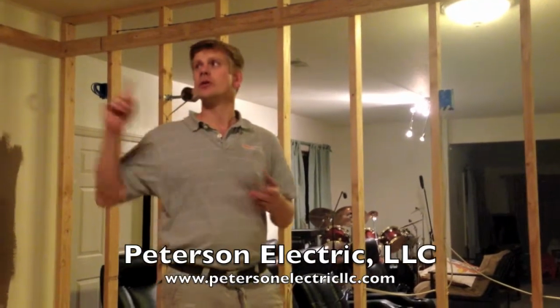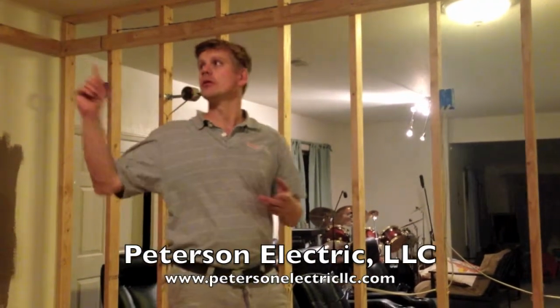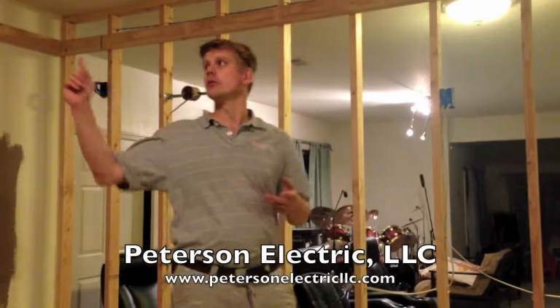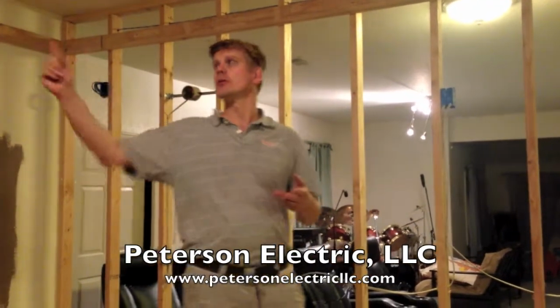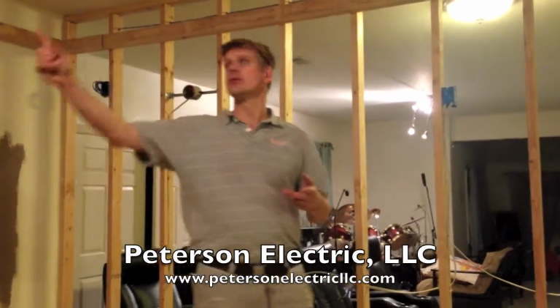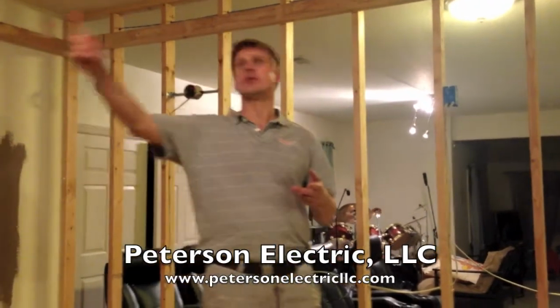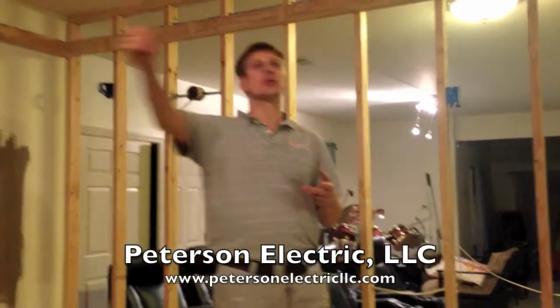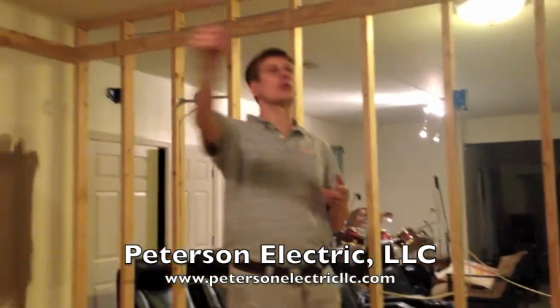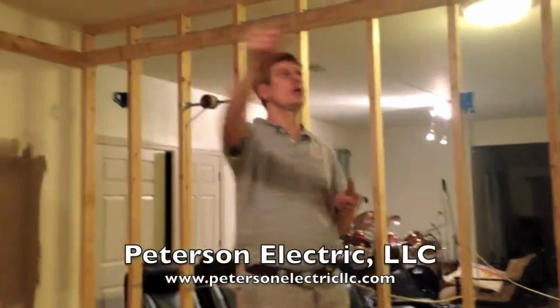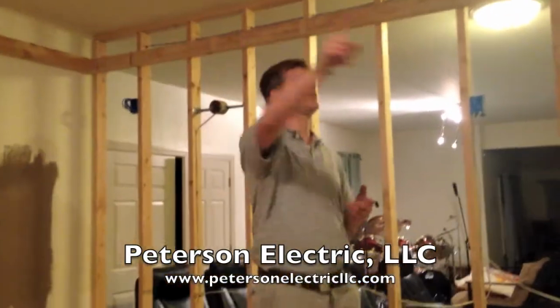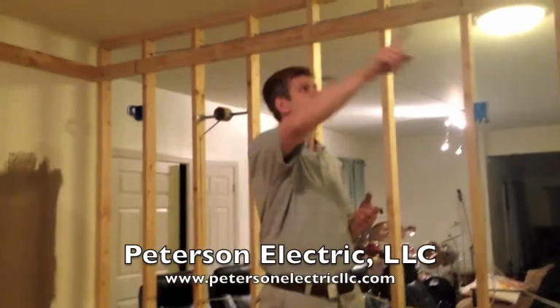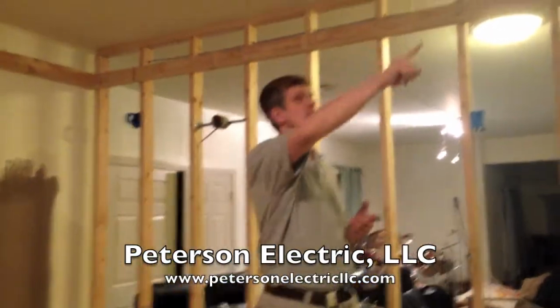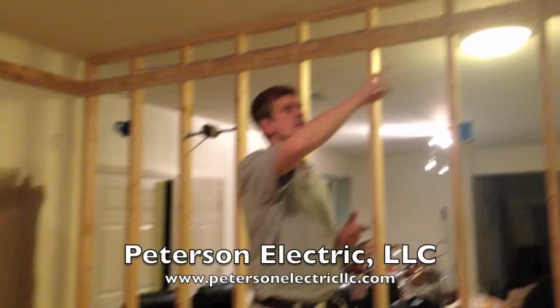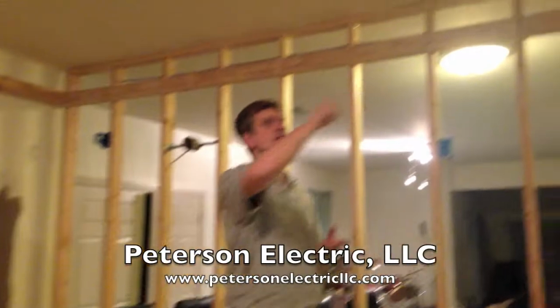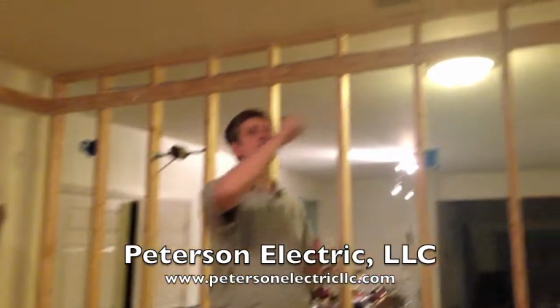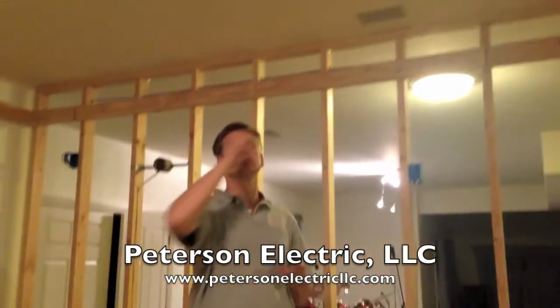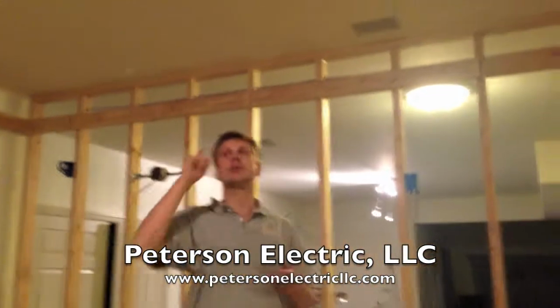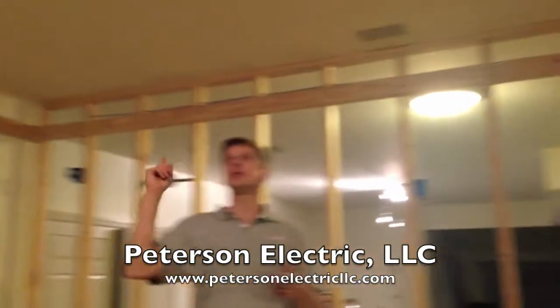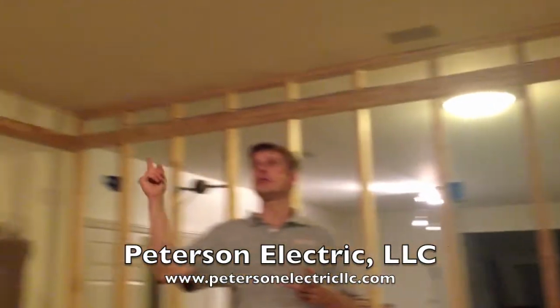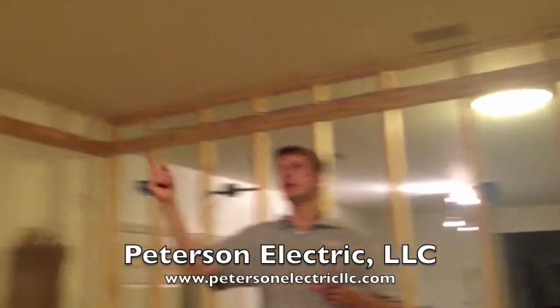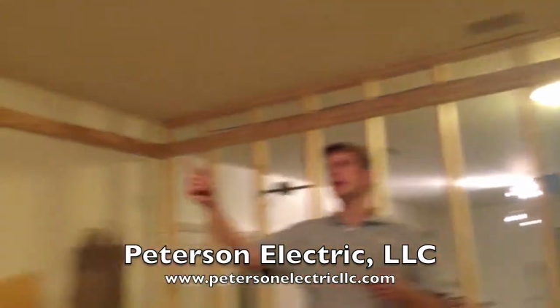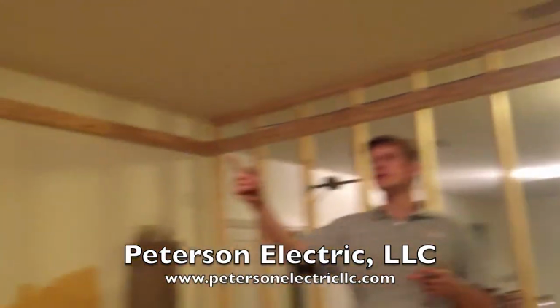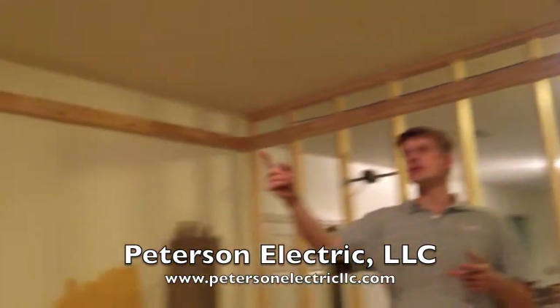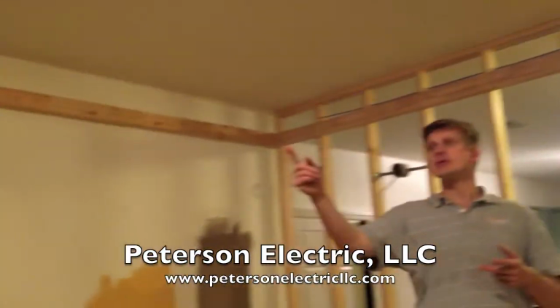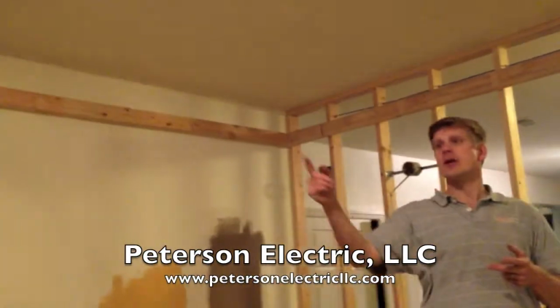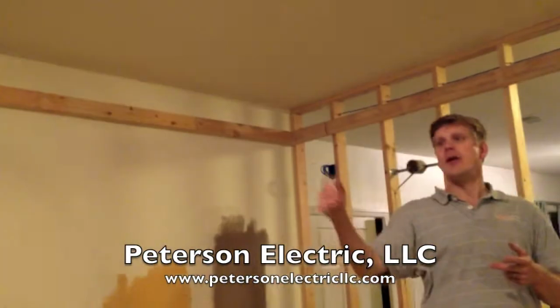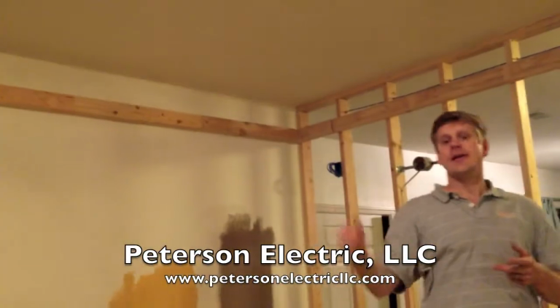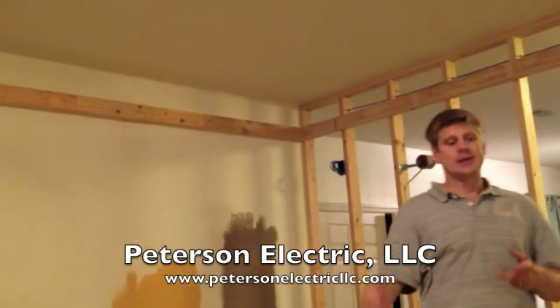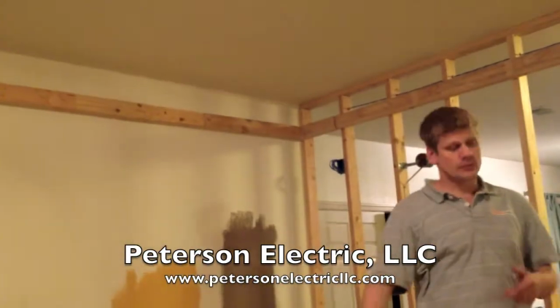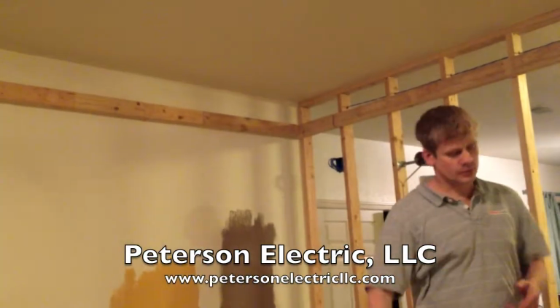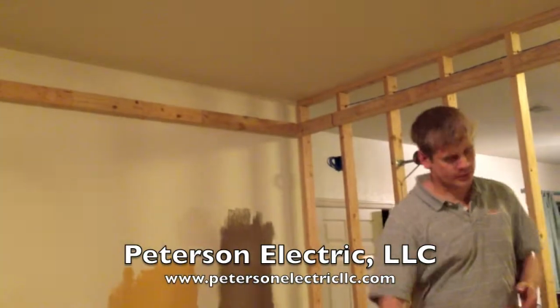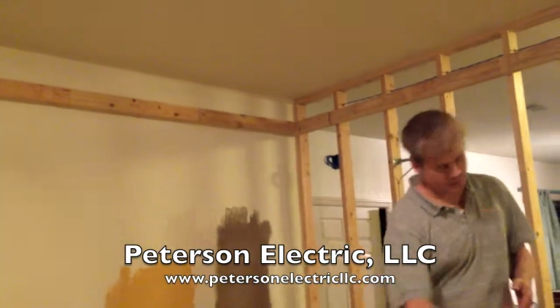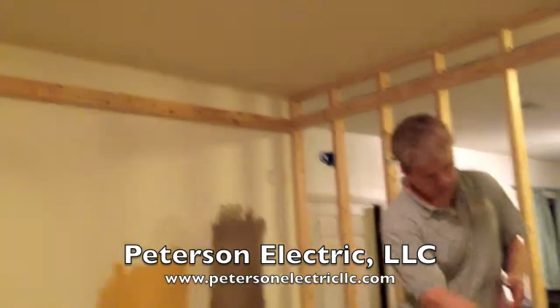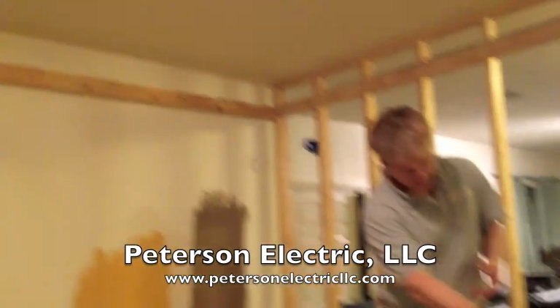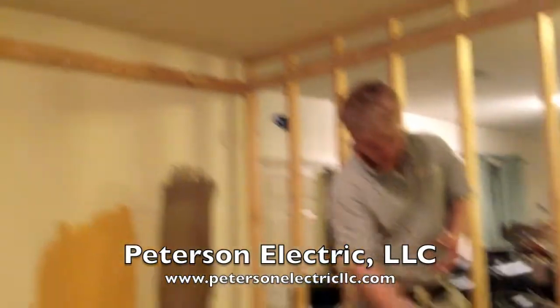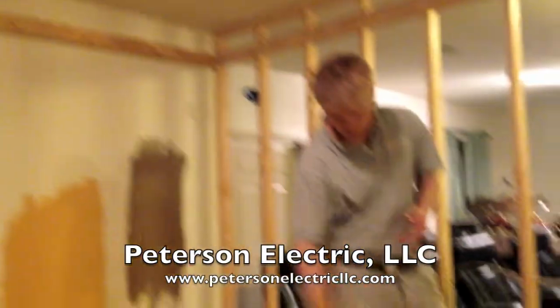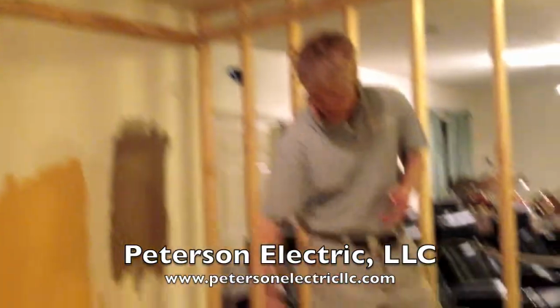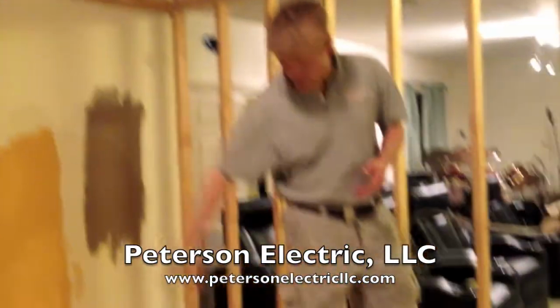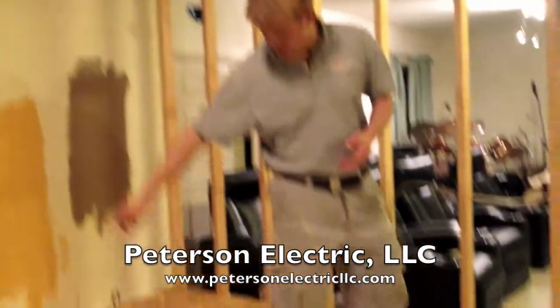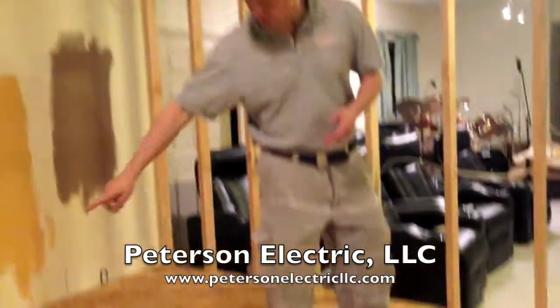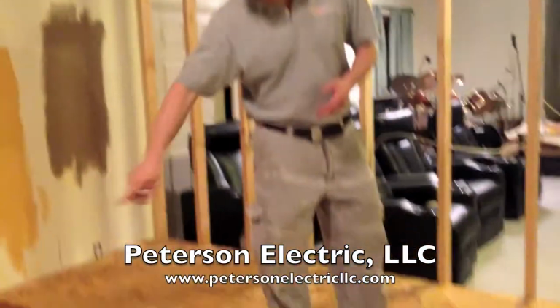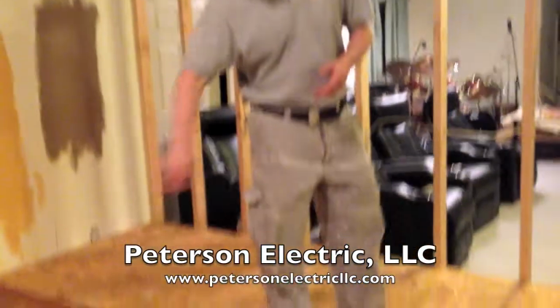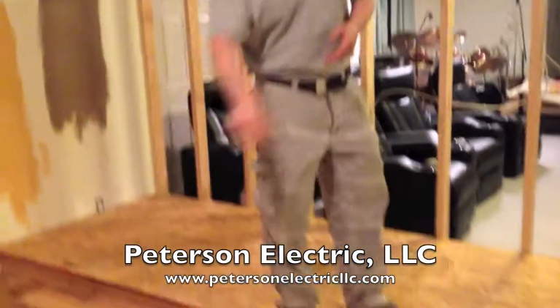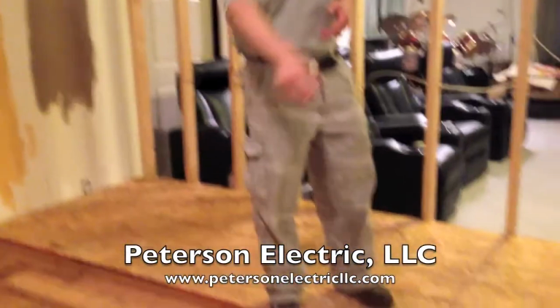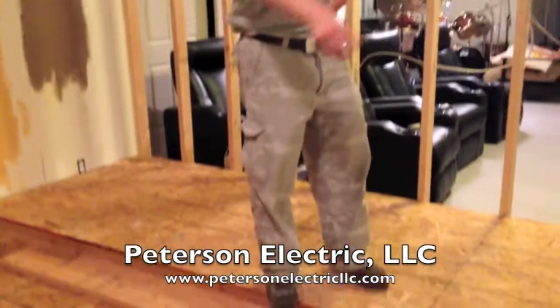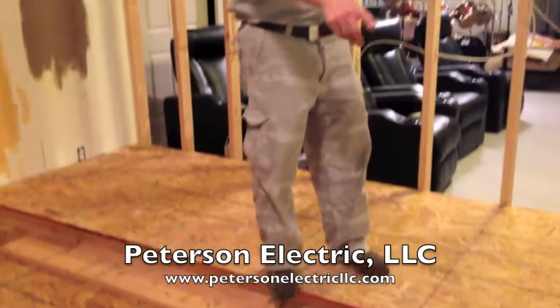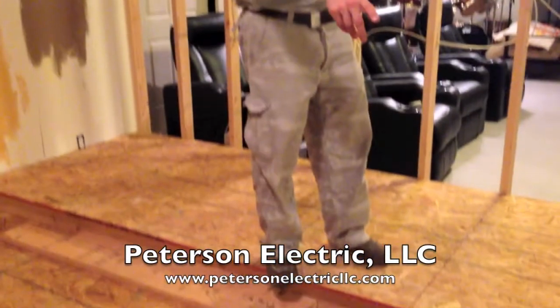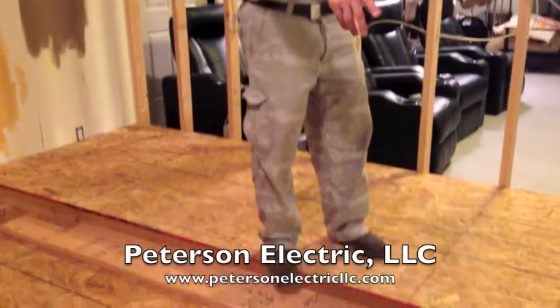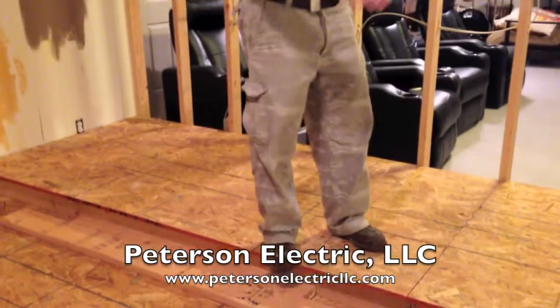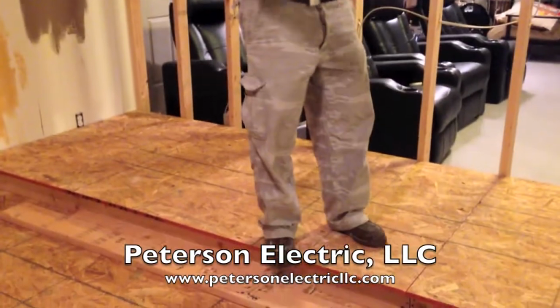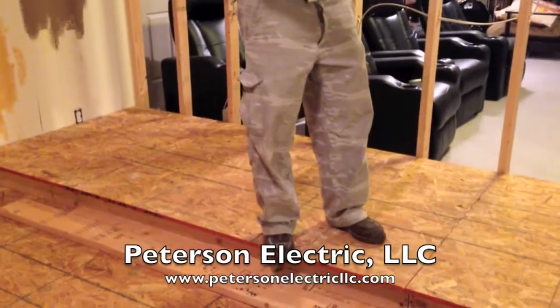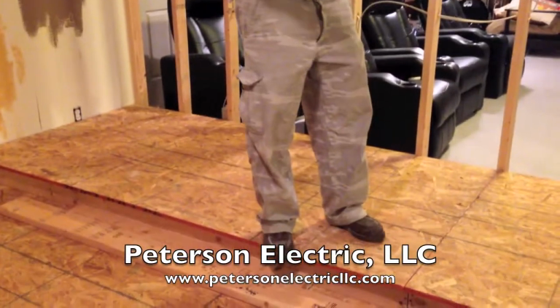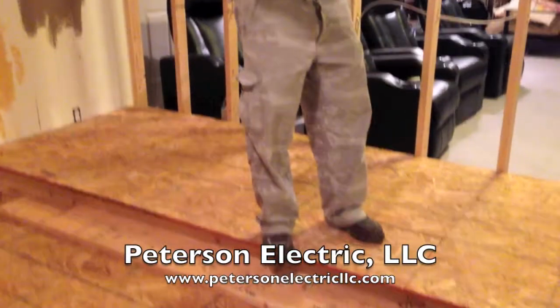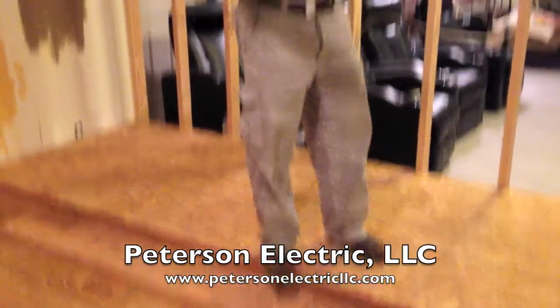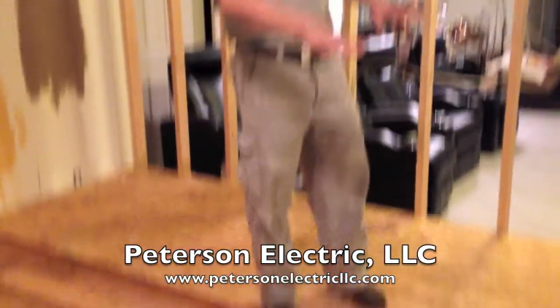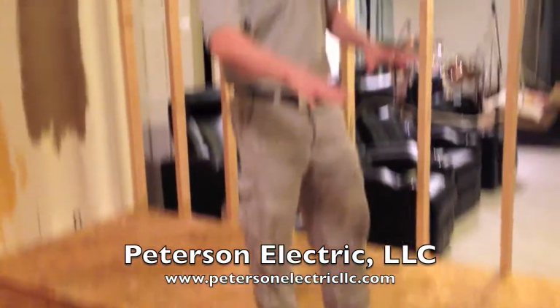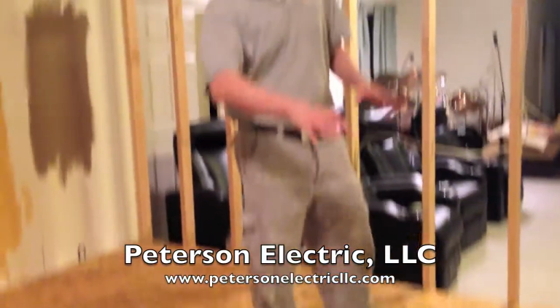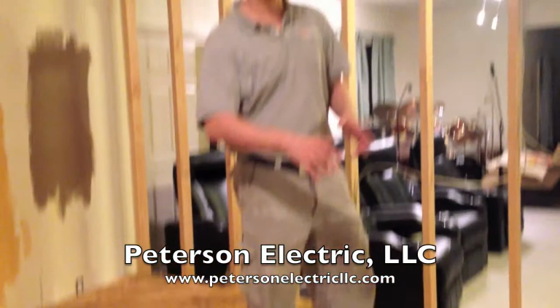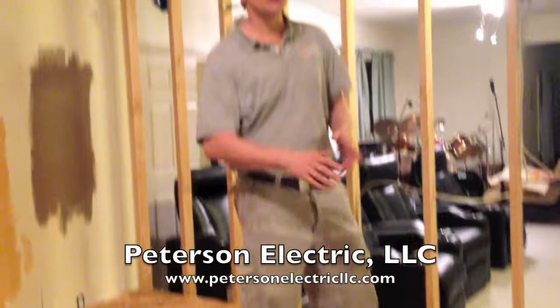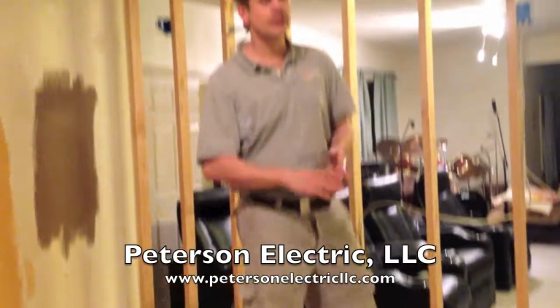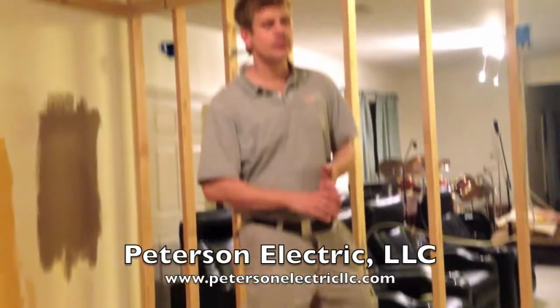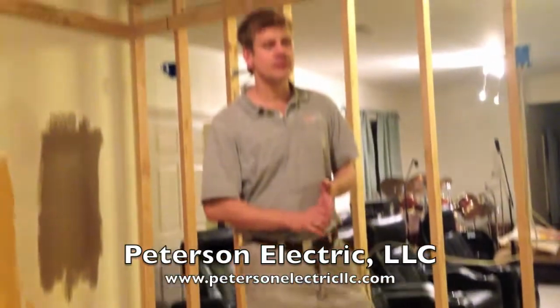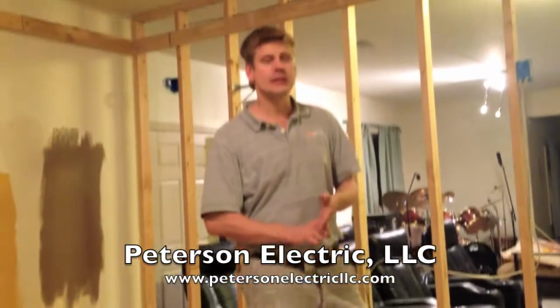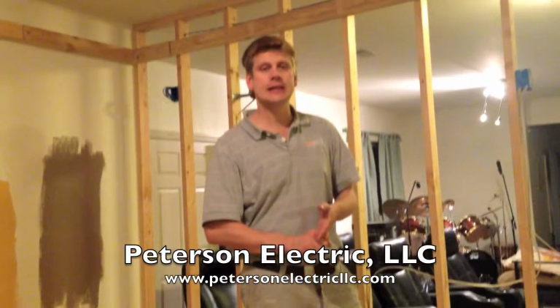We're going to do the LED lighting in the Crawford ceiling up here on the edges. We're also going to do it in the toe kicks of this light right here. This is a little bit of a stadium seating setup.